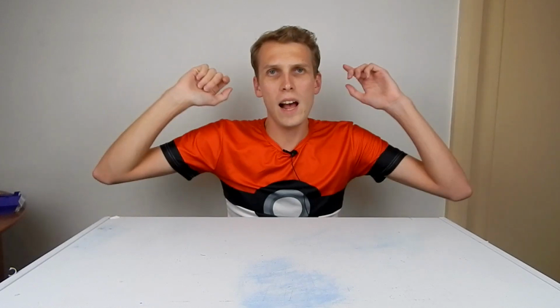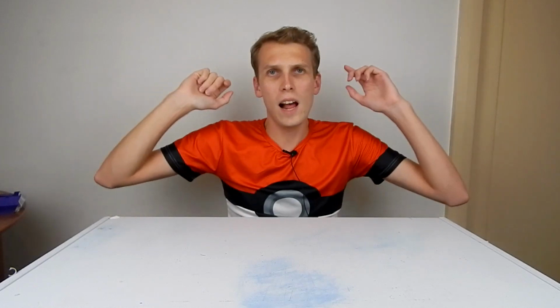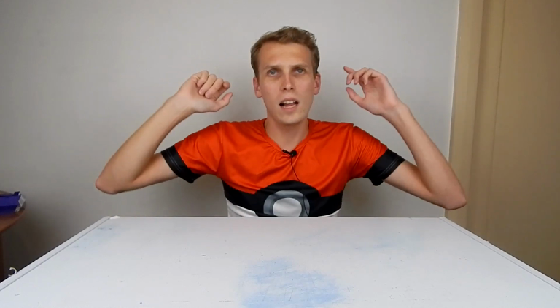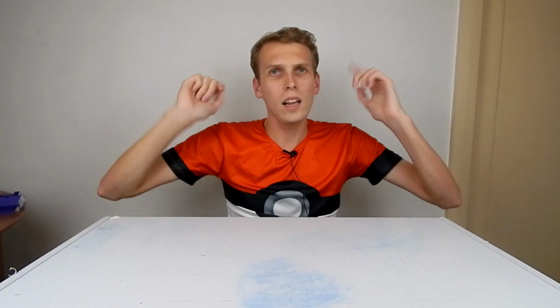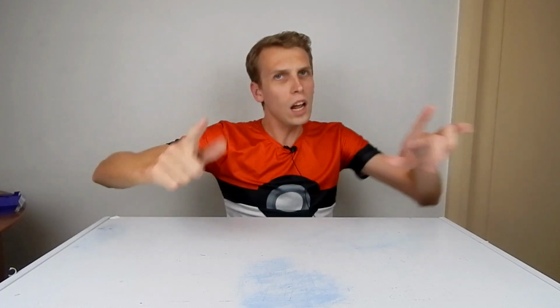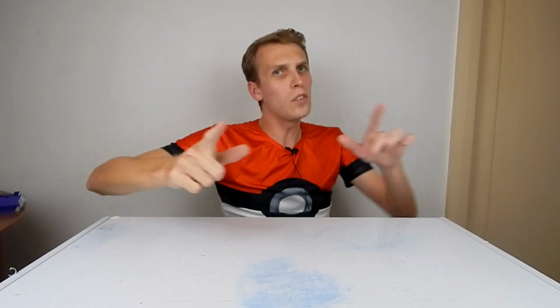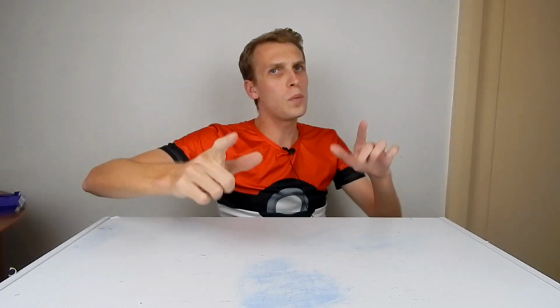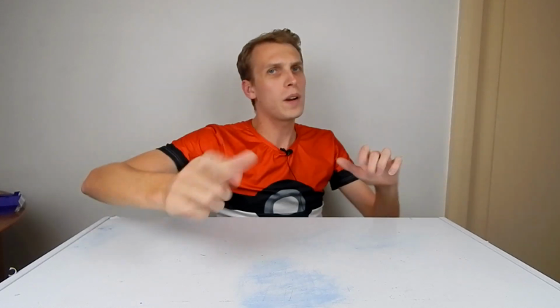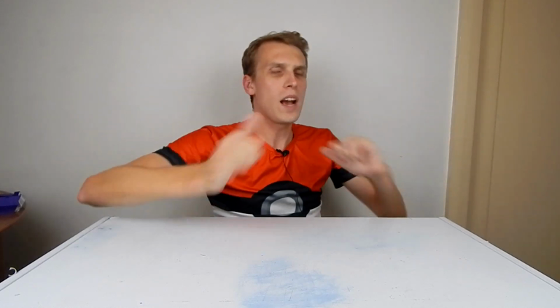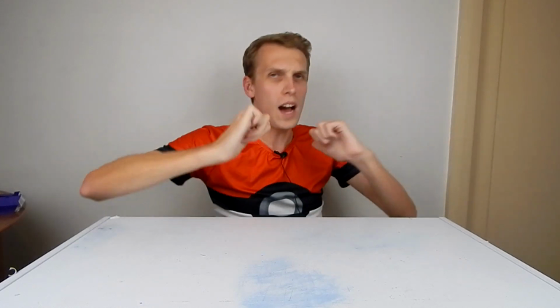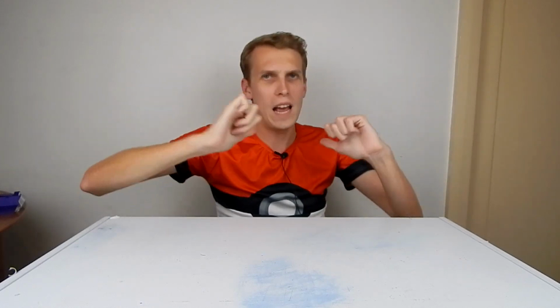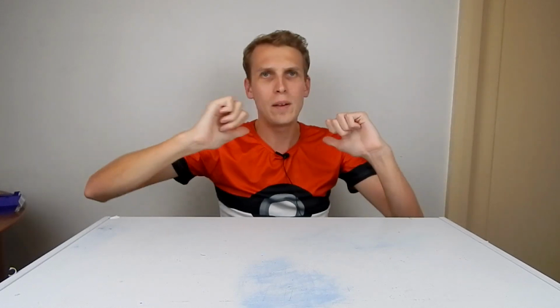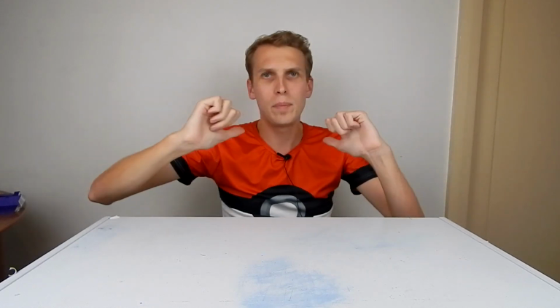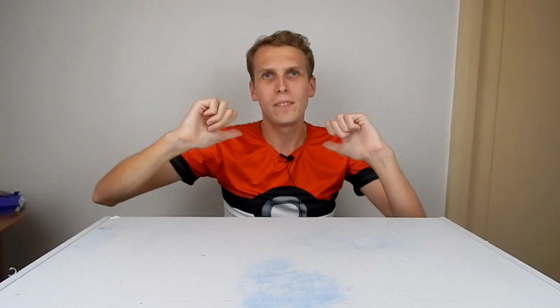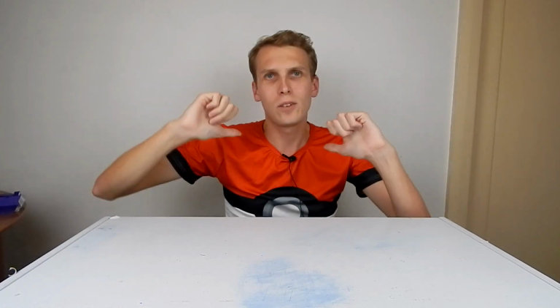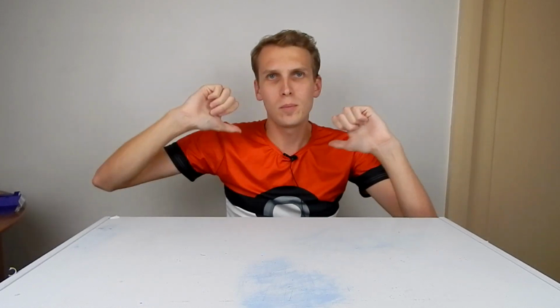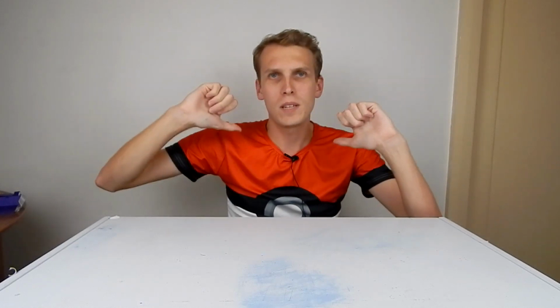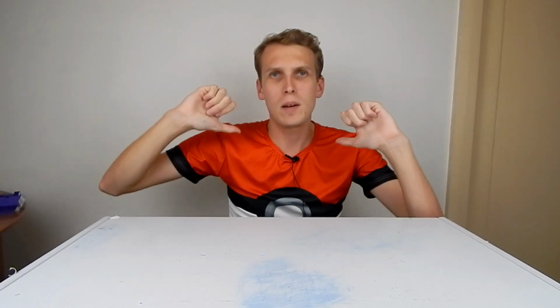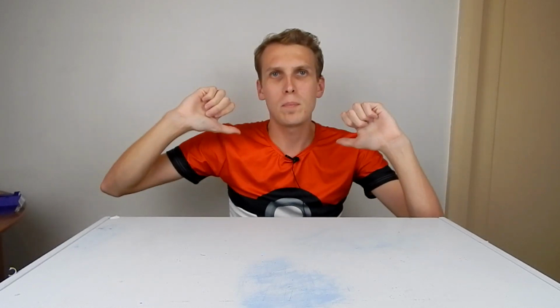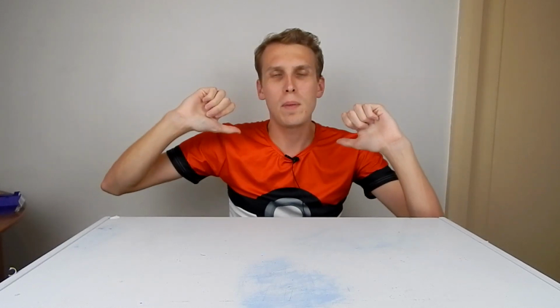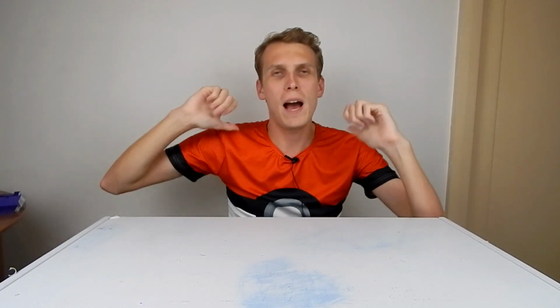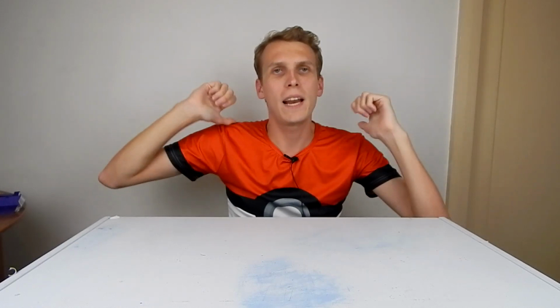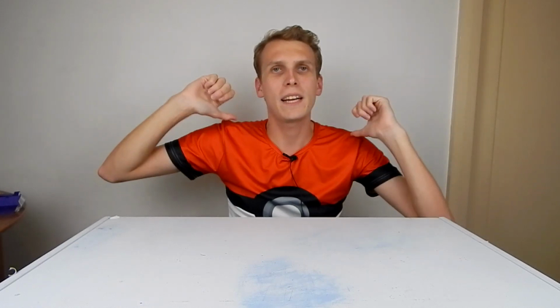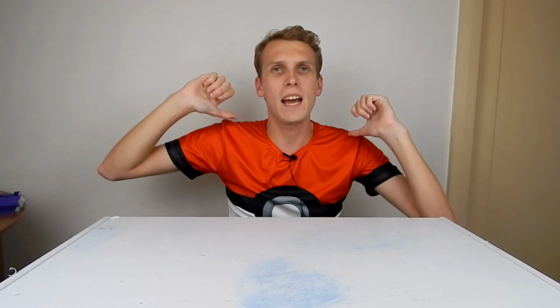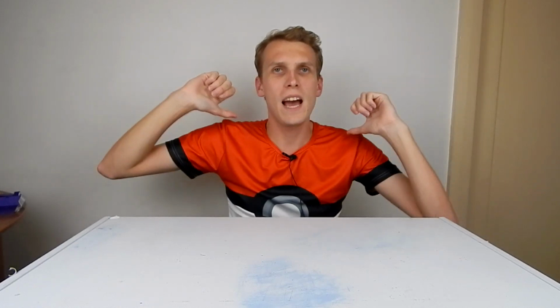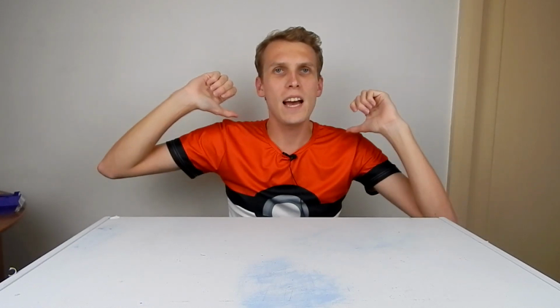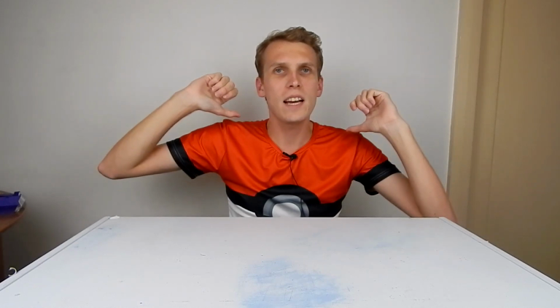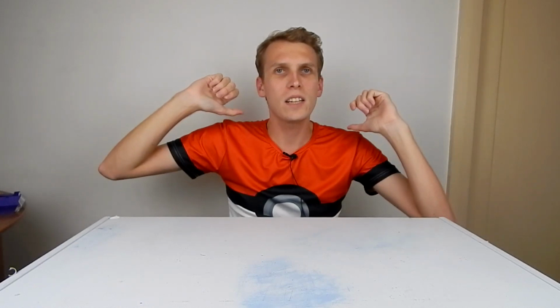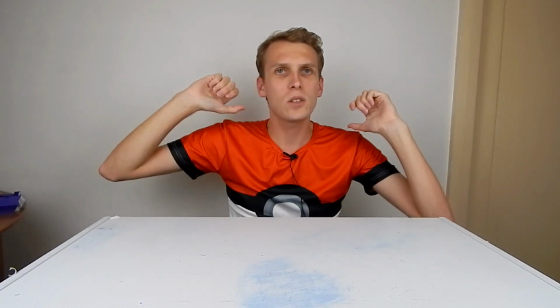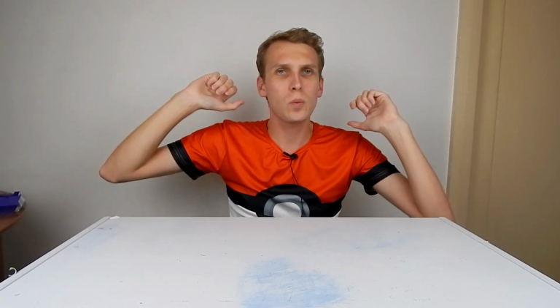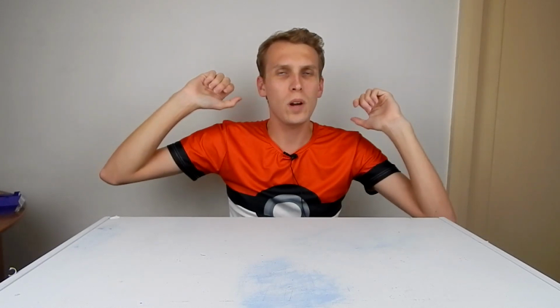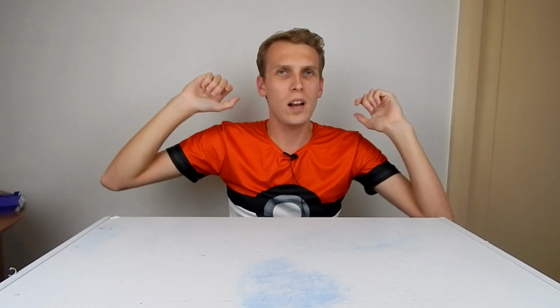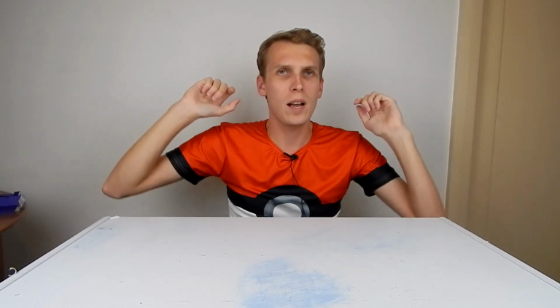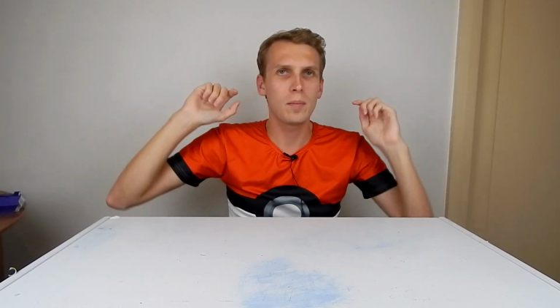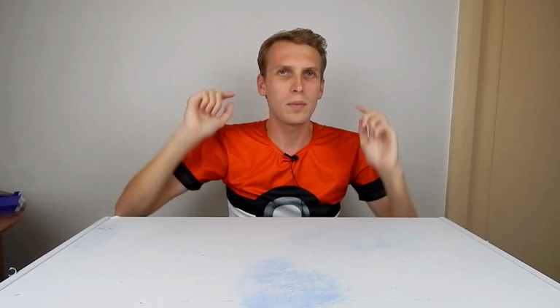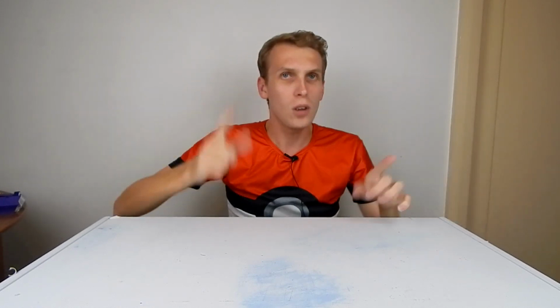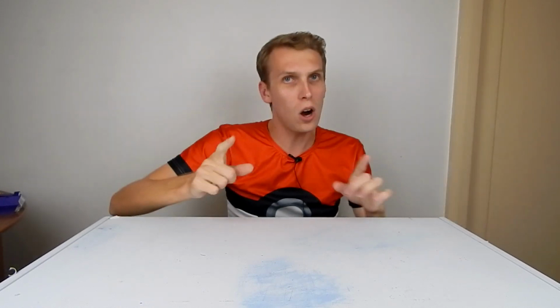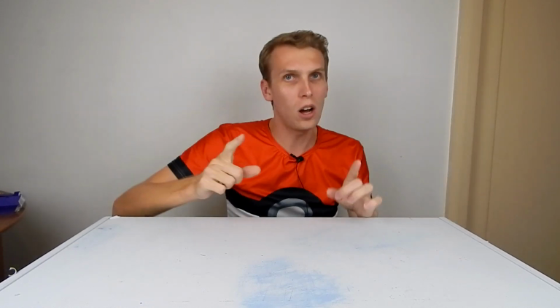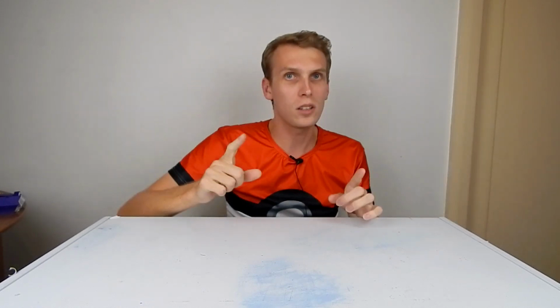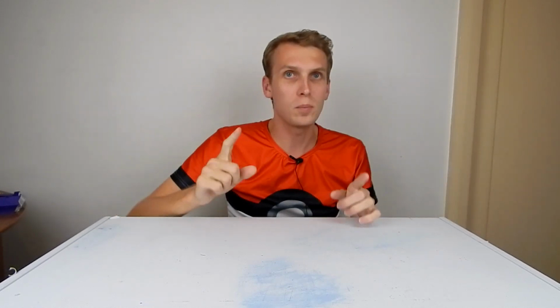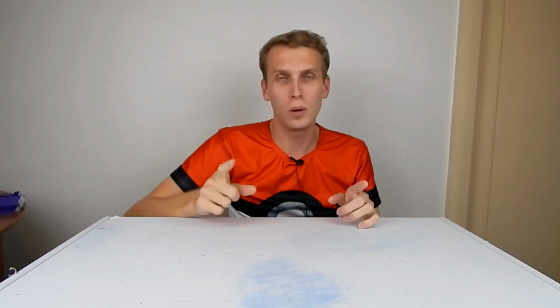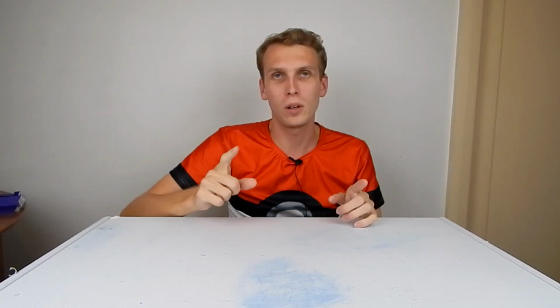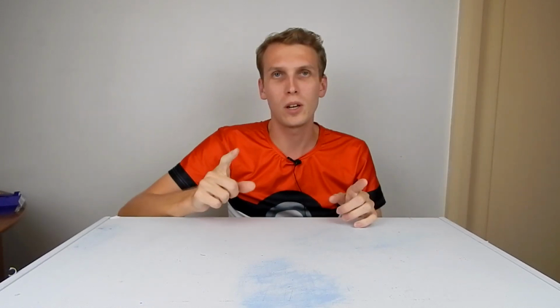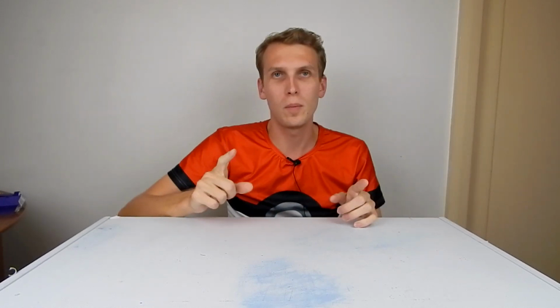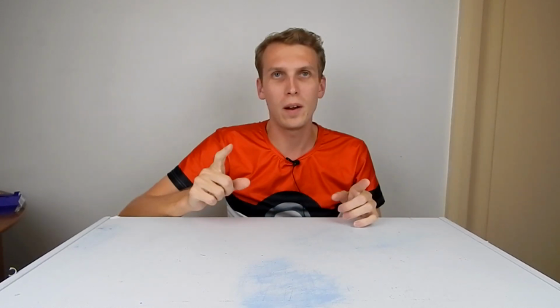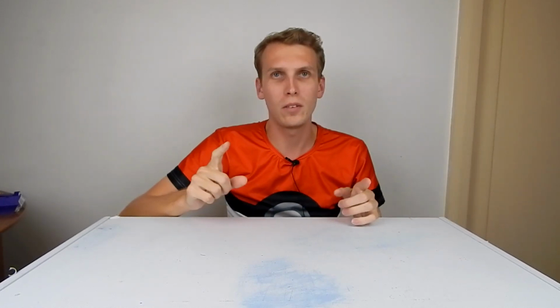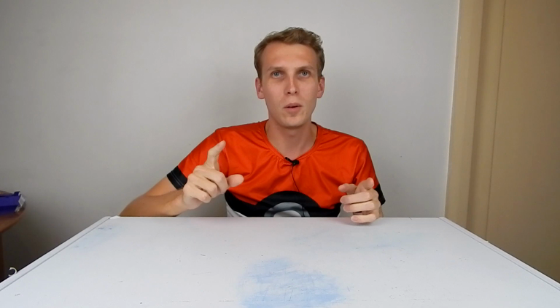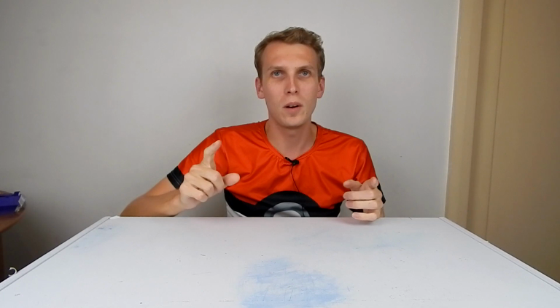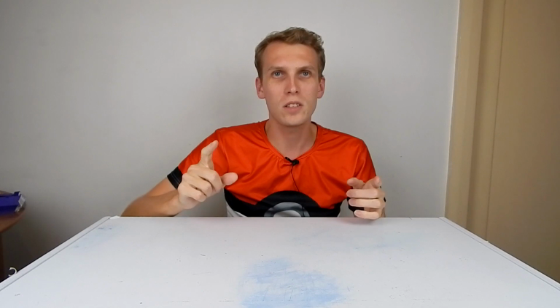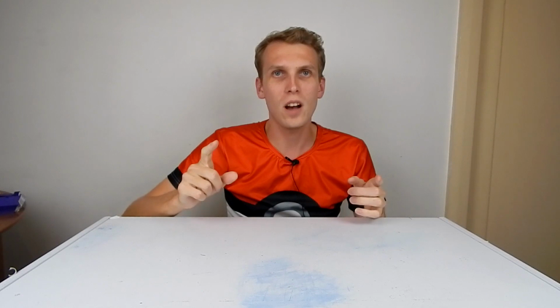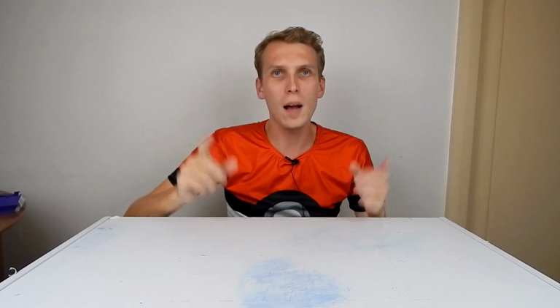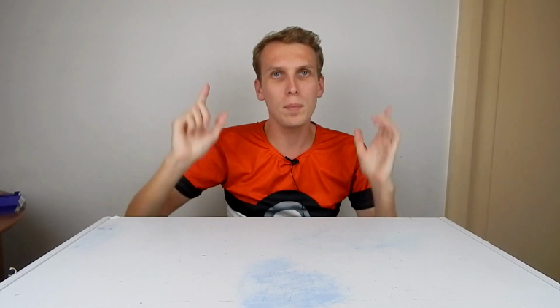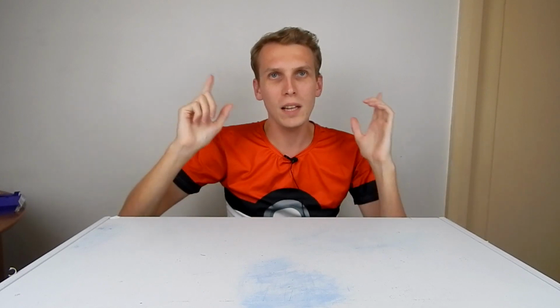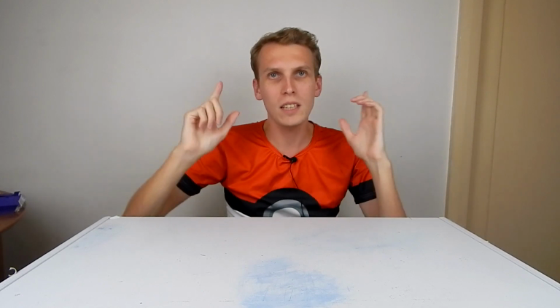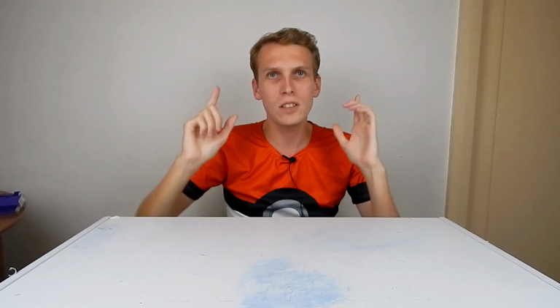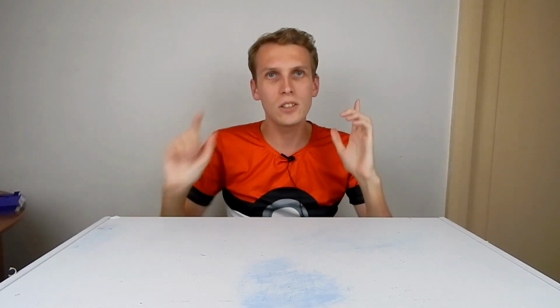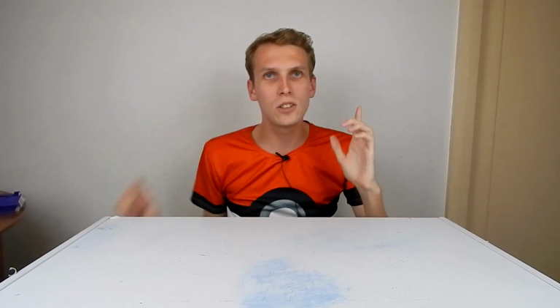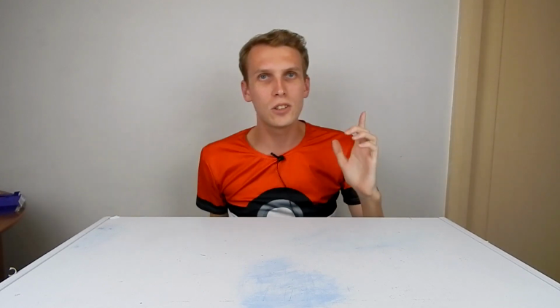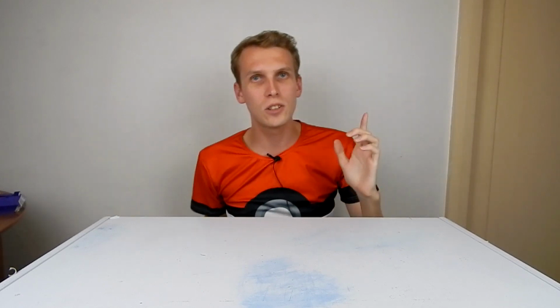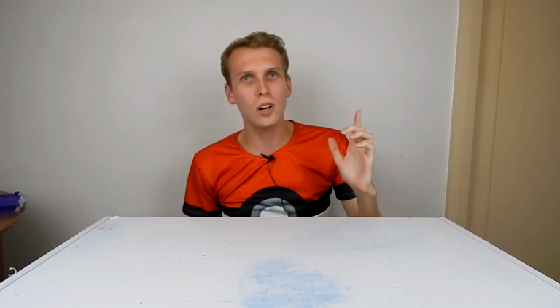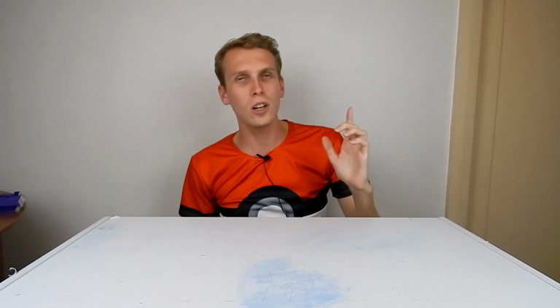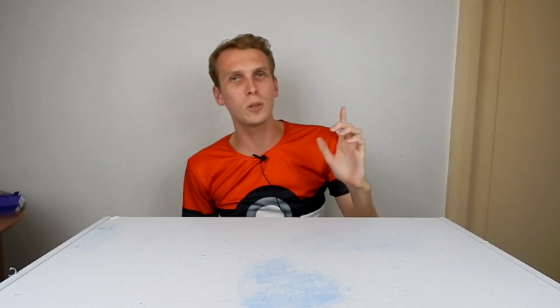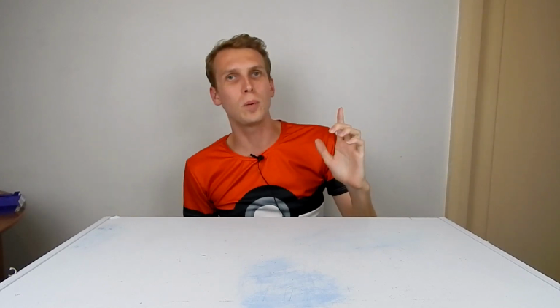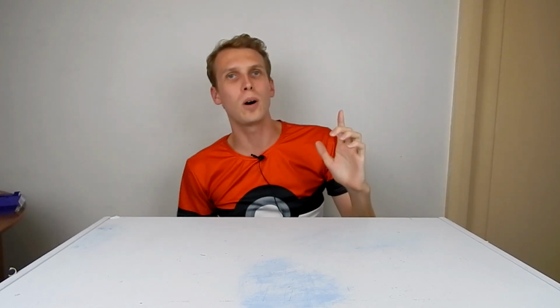Hello everybody! I am Ben from Team Panic, and when I am not building combat robots, I play dodgeball.